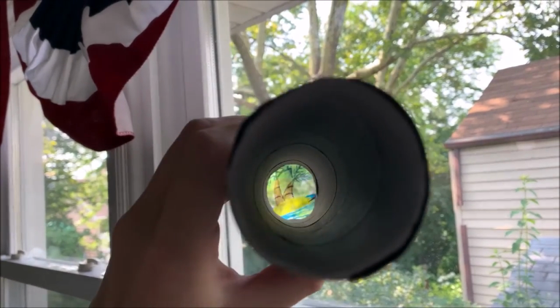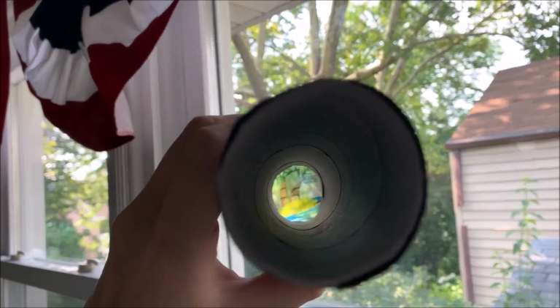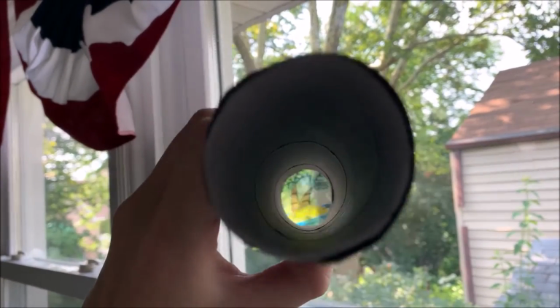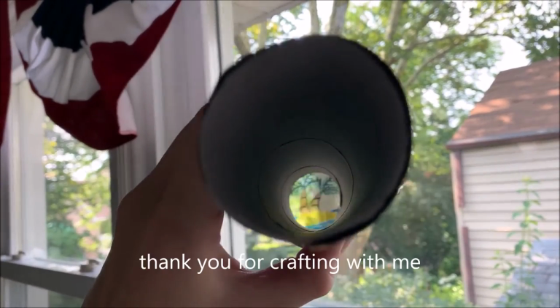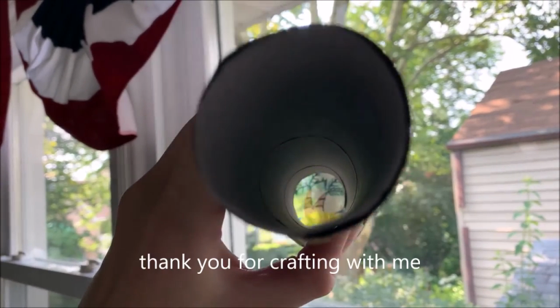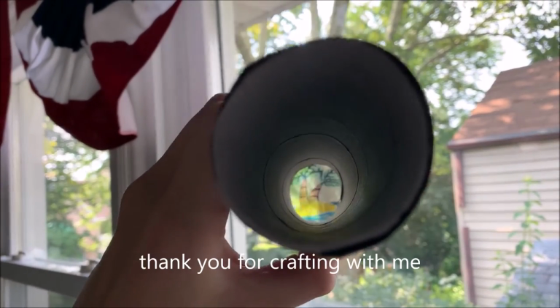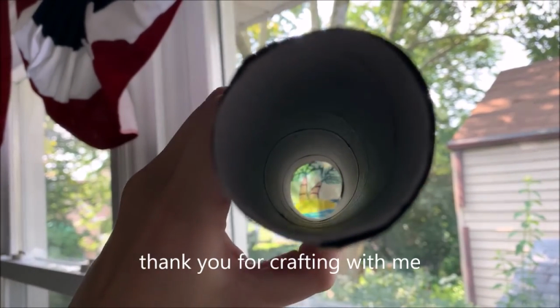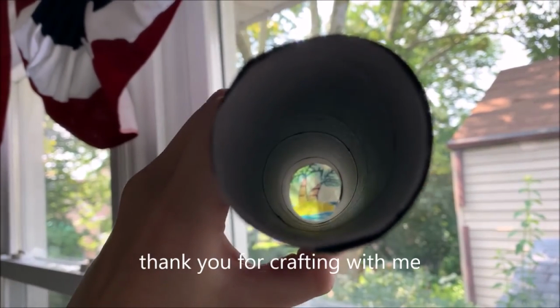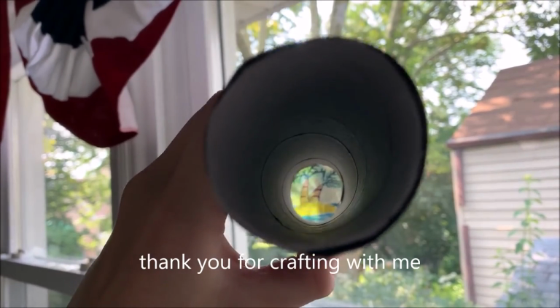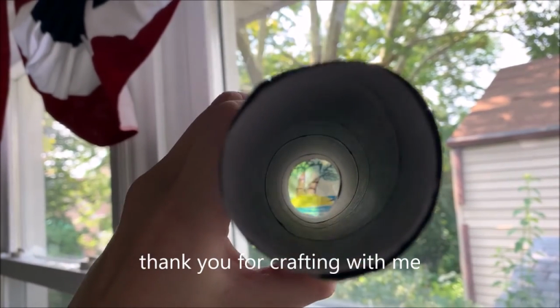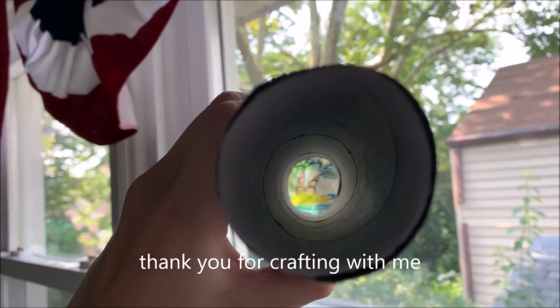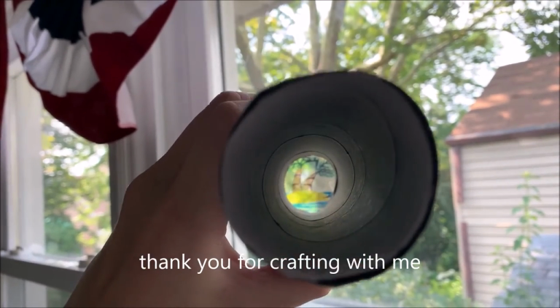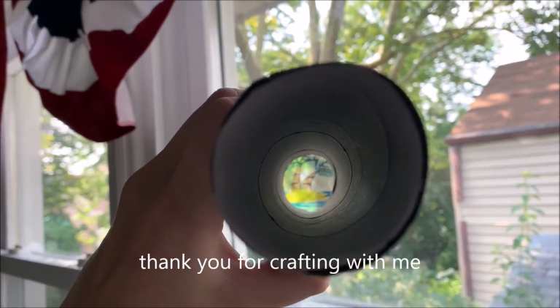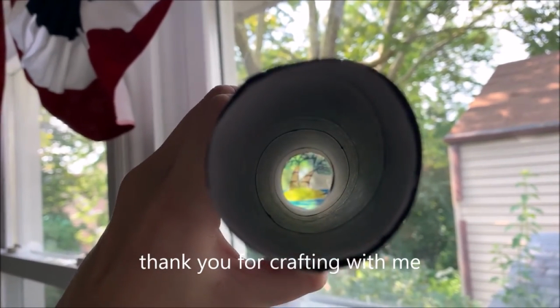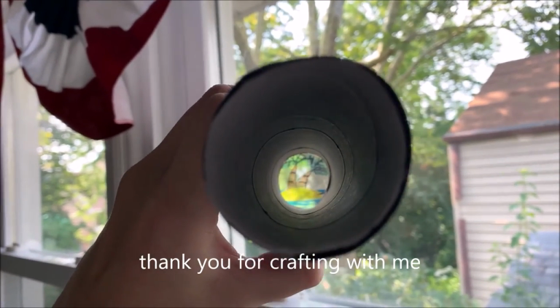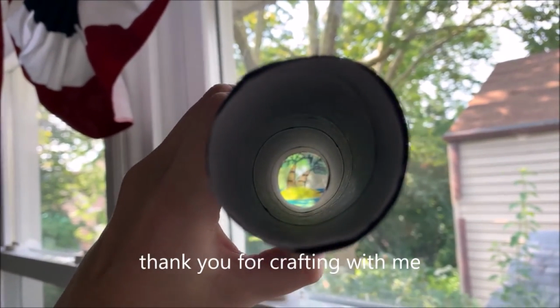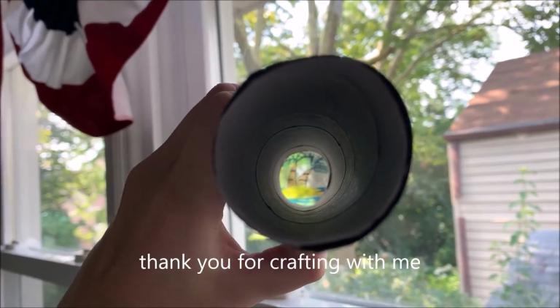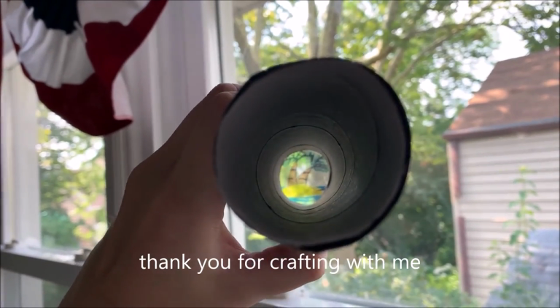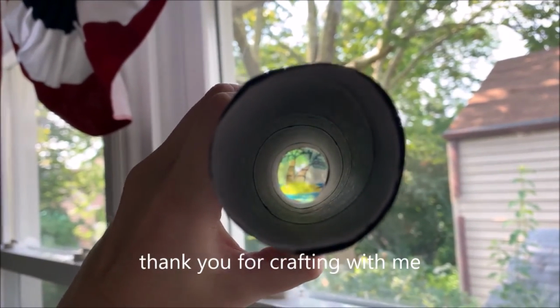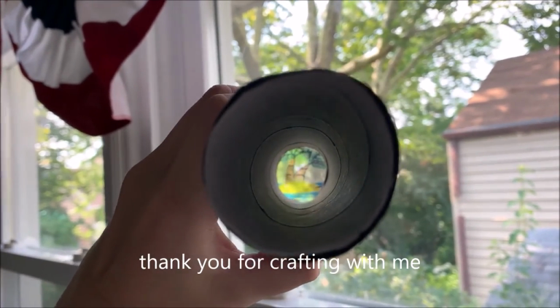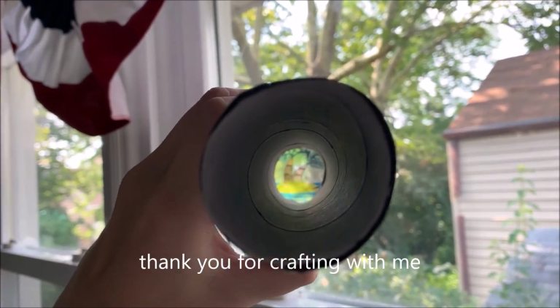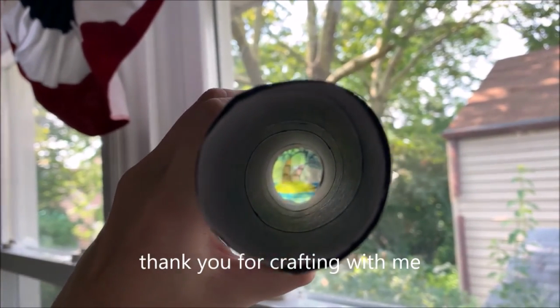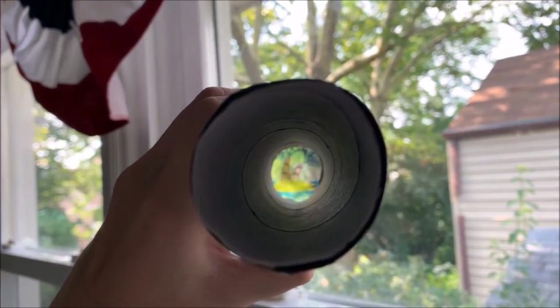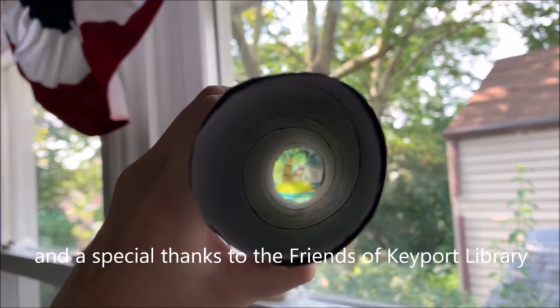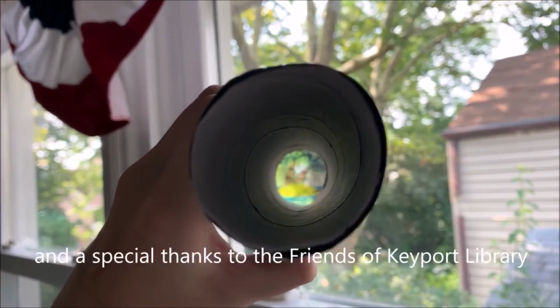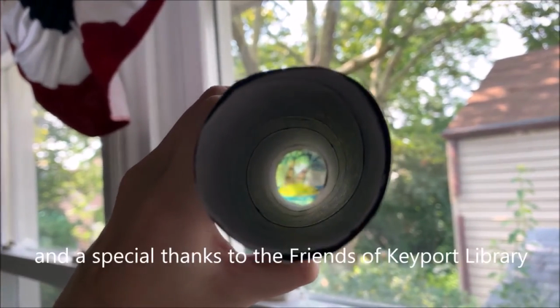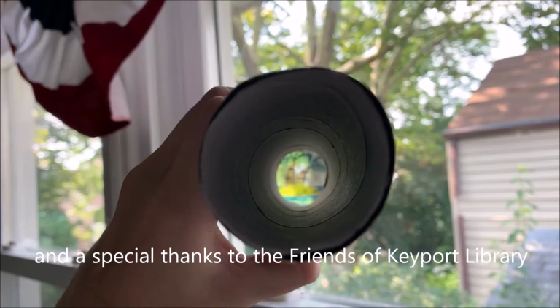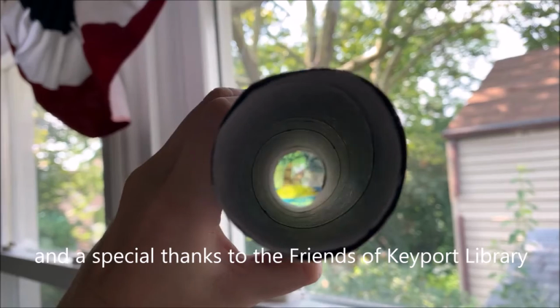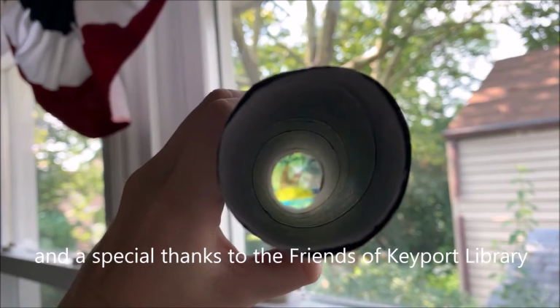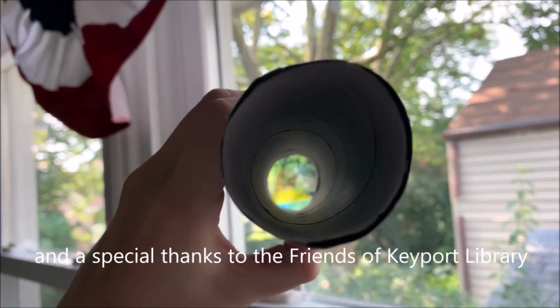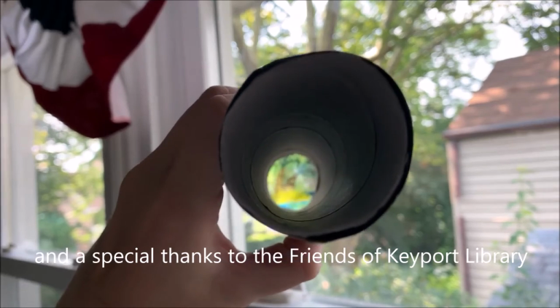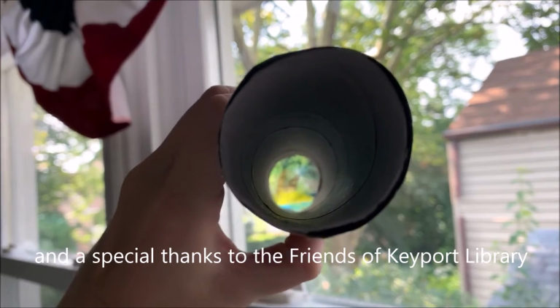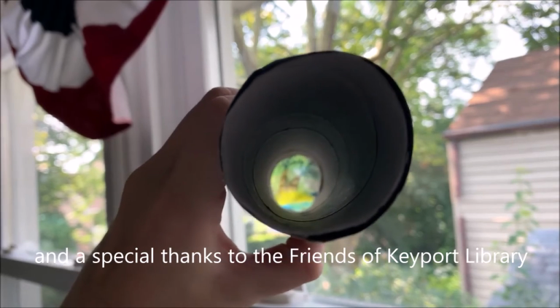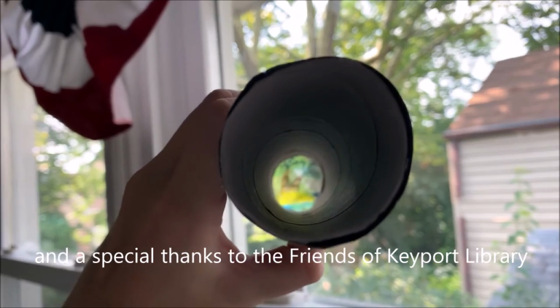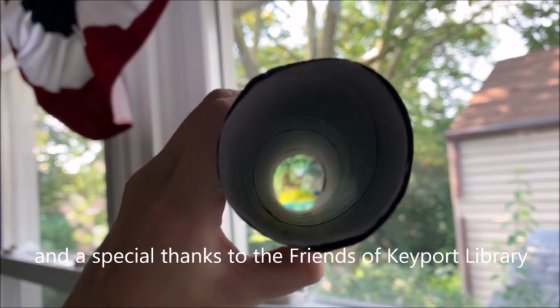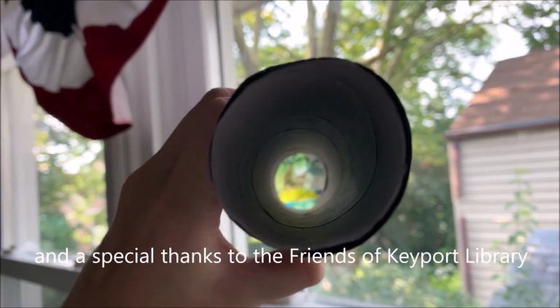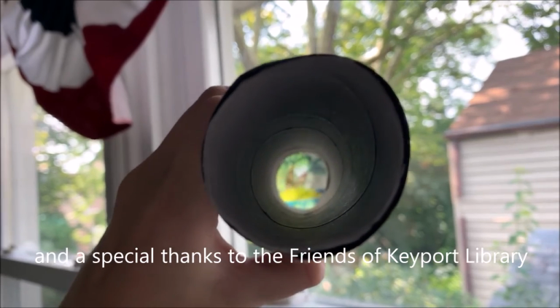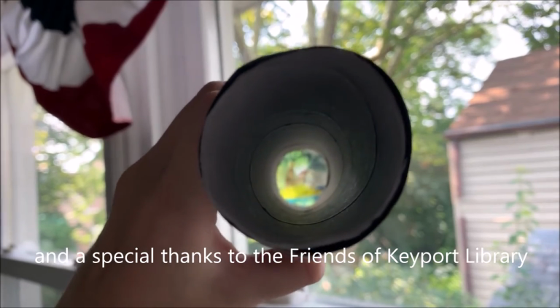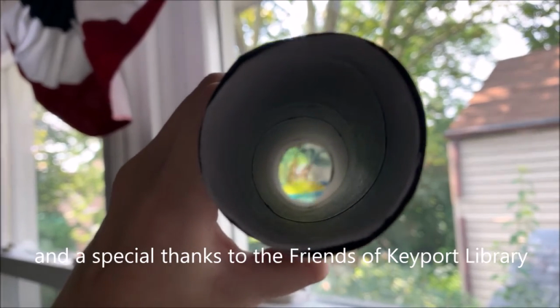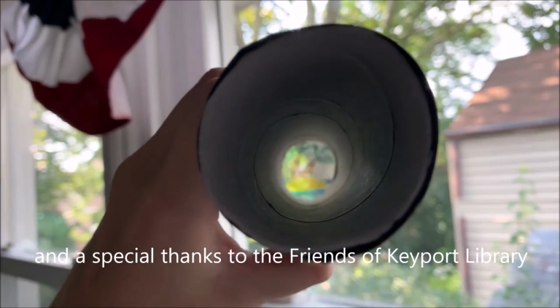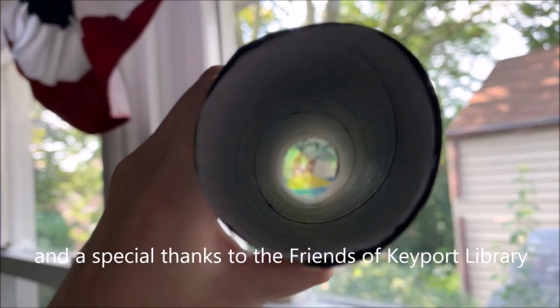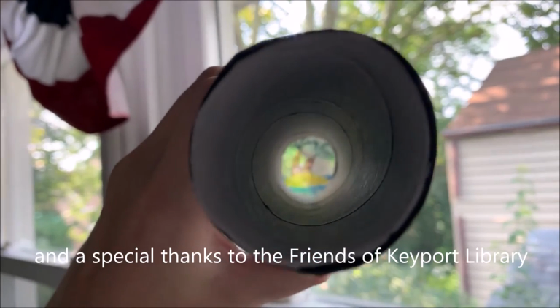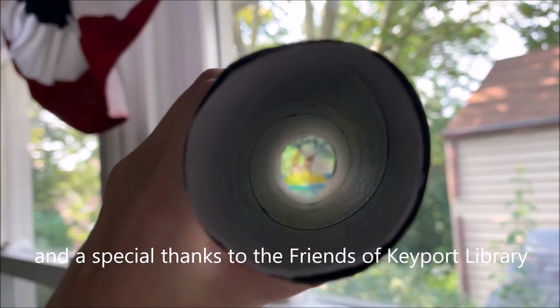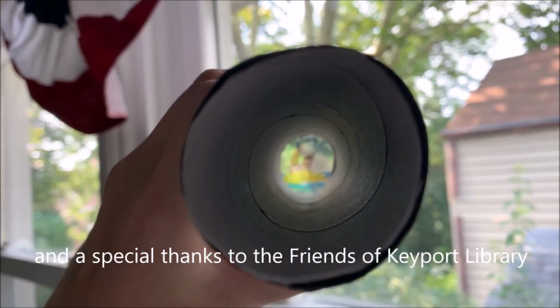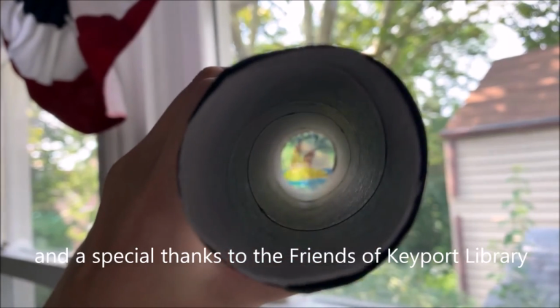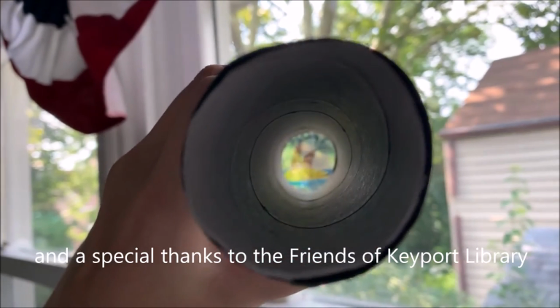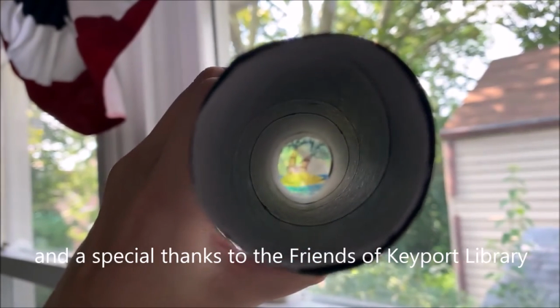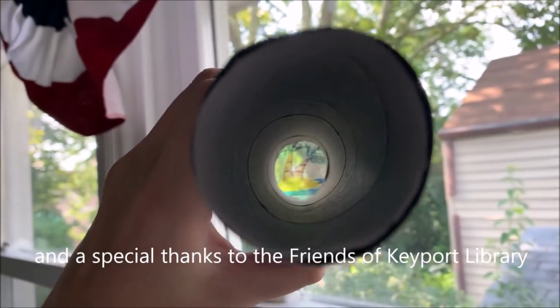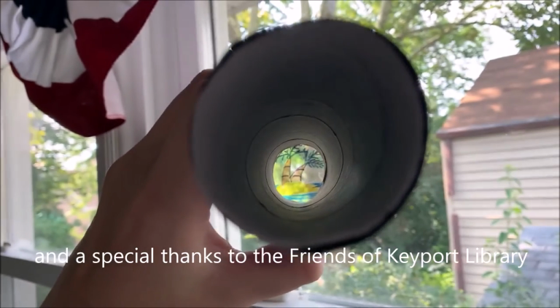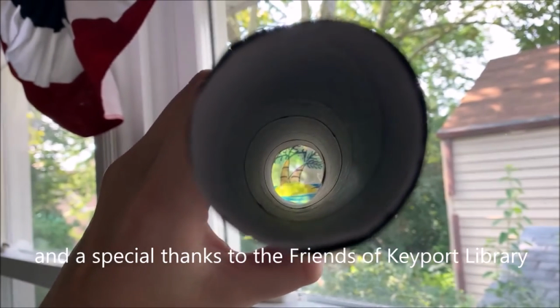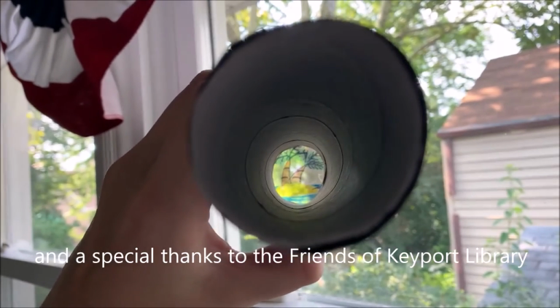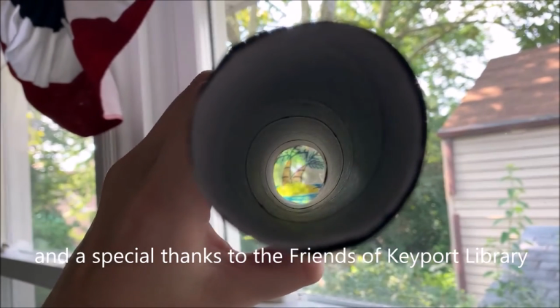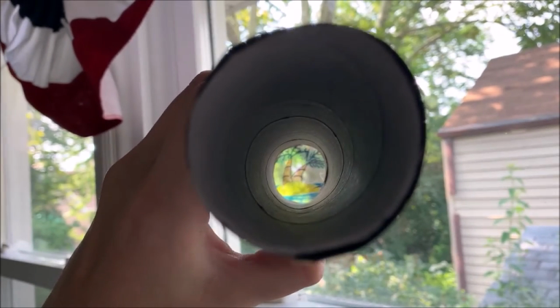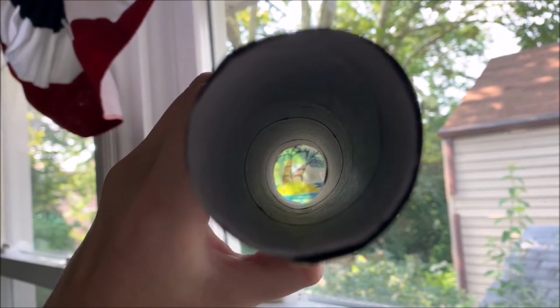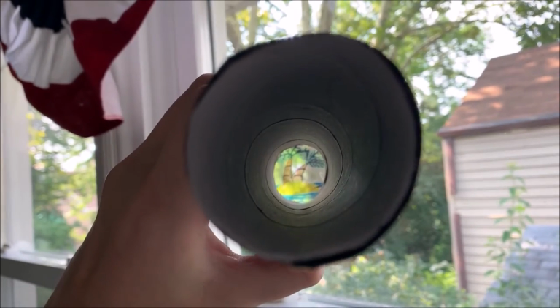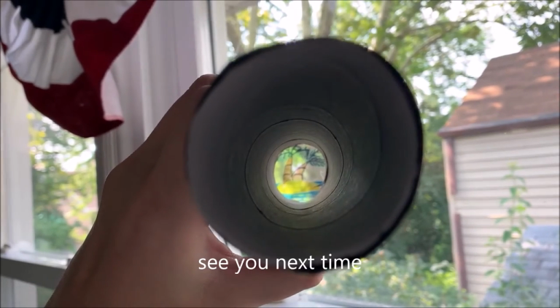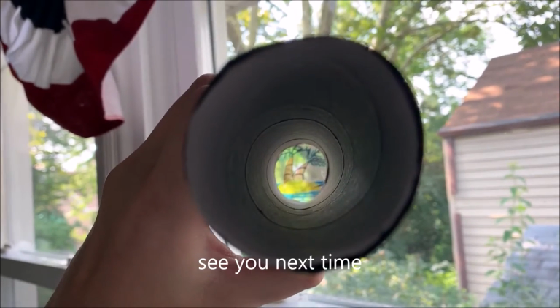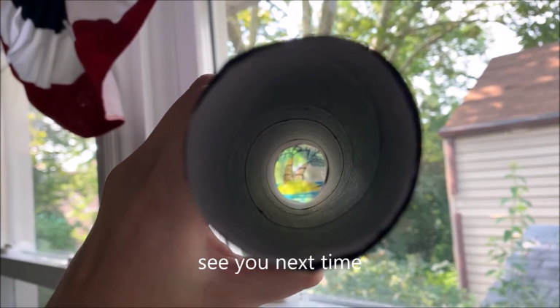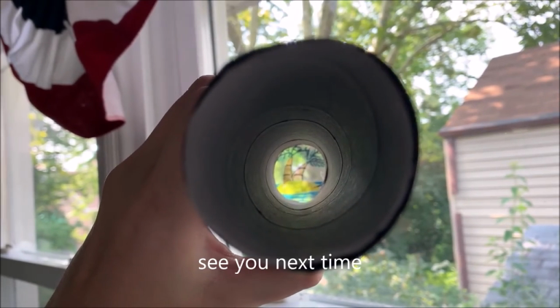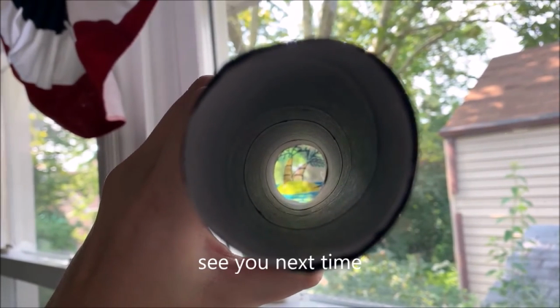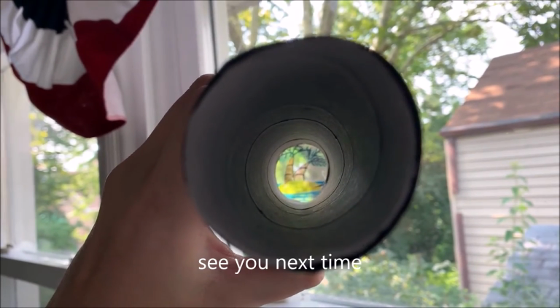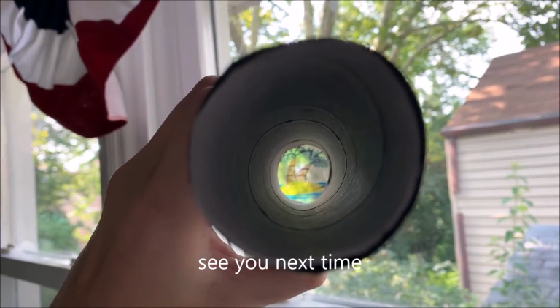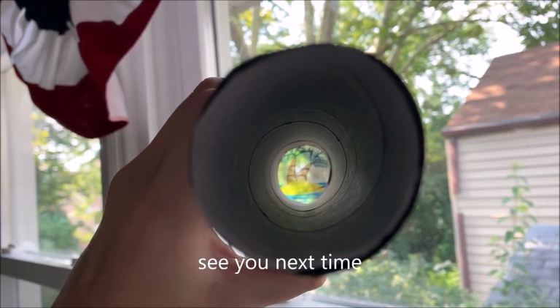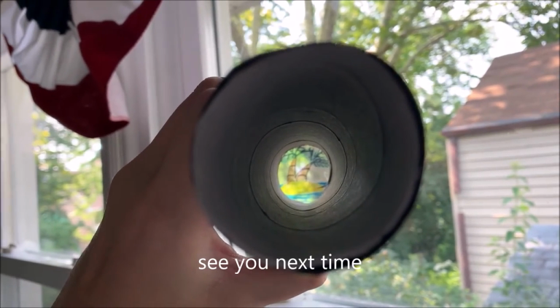Thank you for crafting with me and a special thanks to the friends of Keyport Library. See you next time!